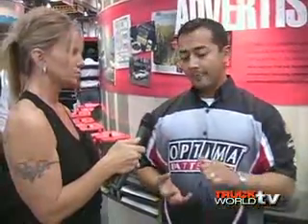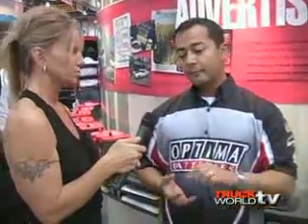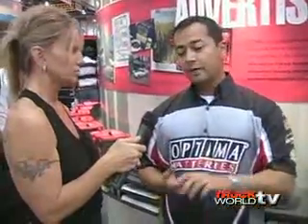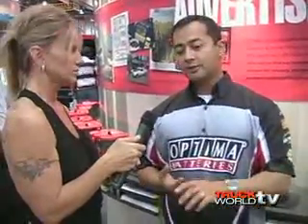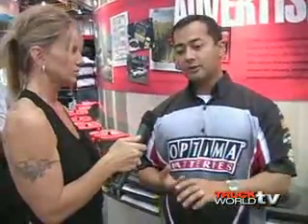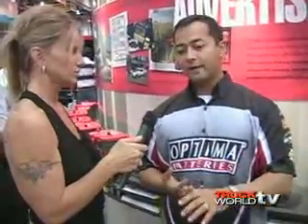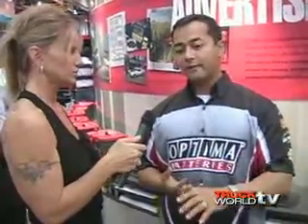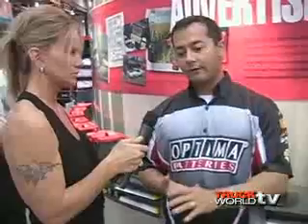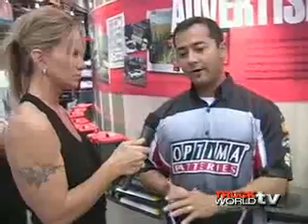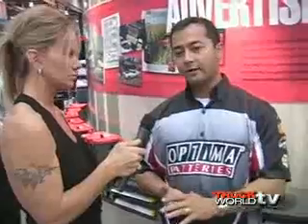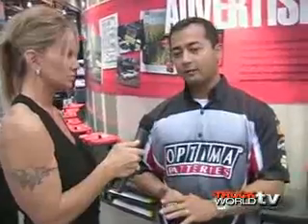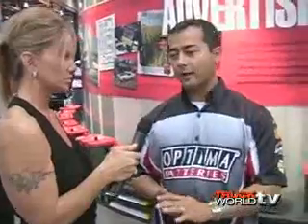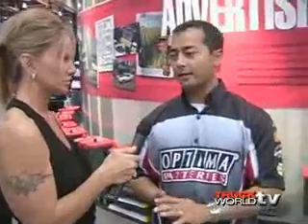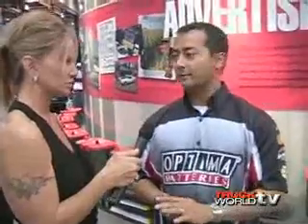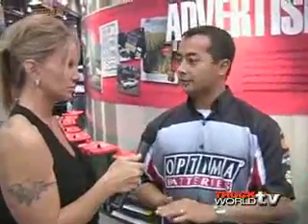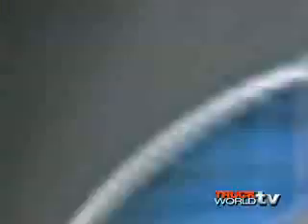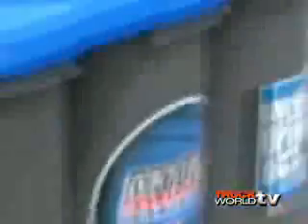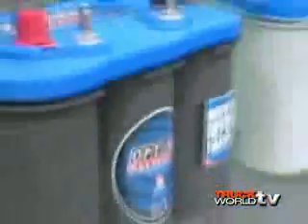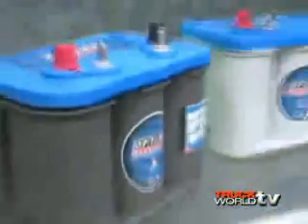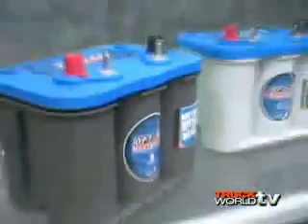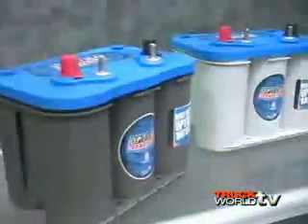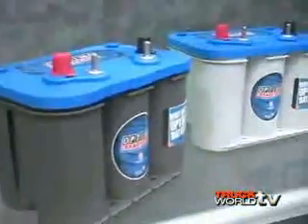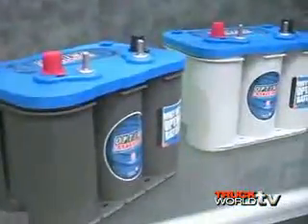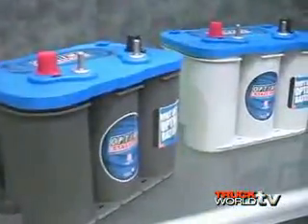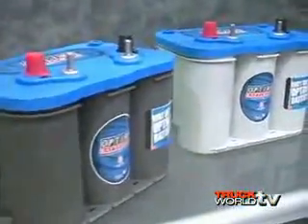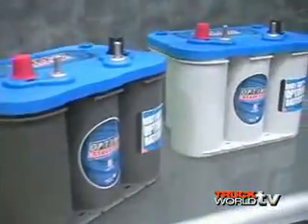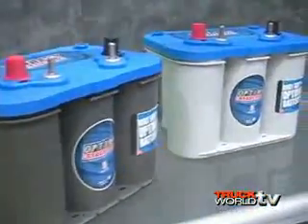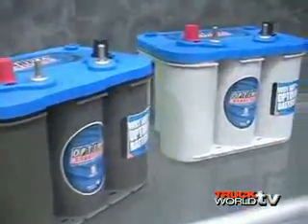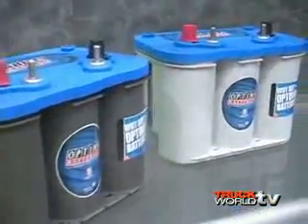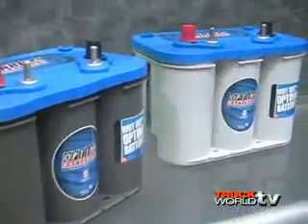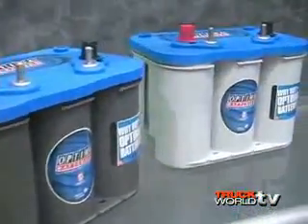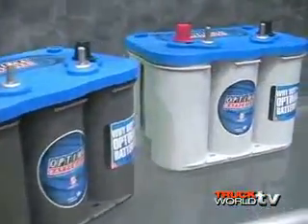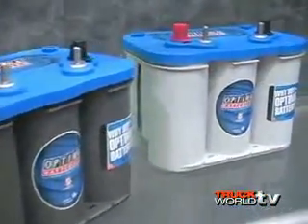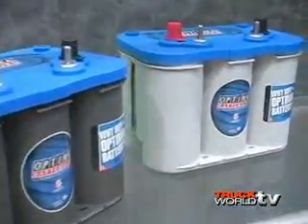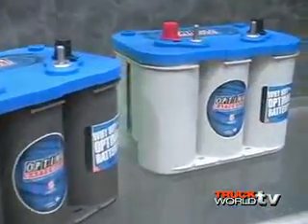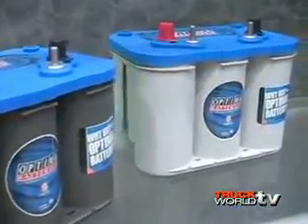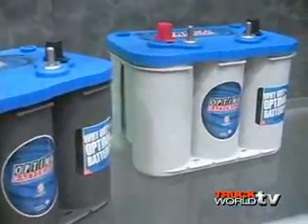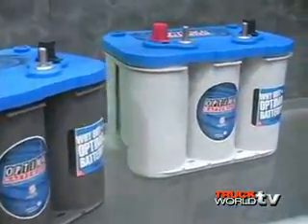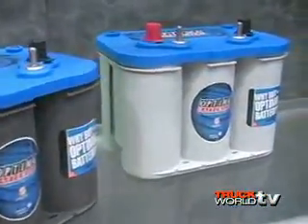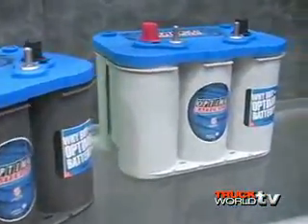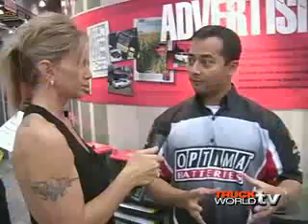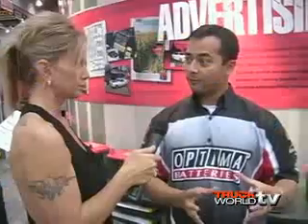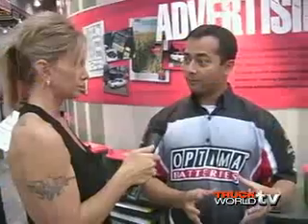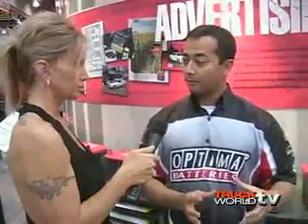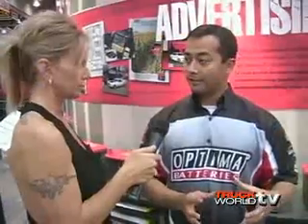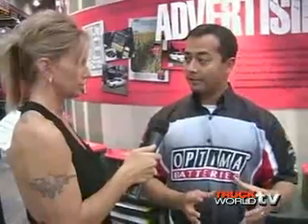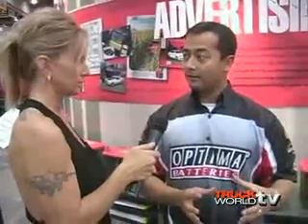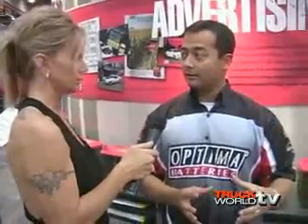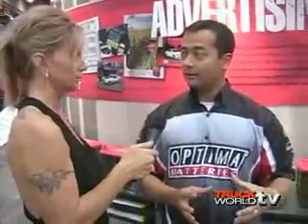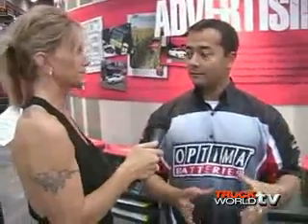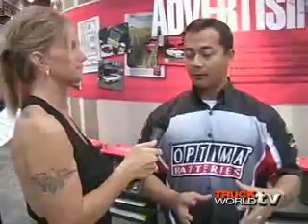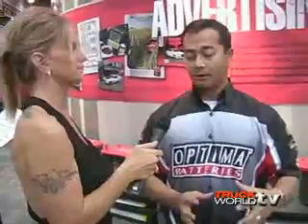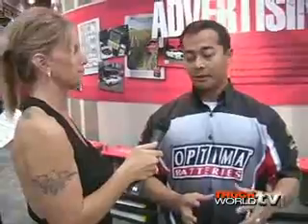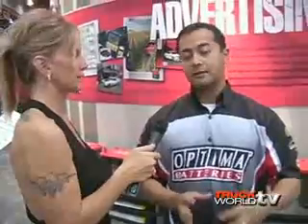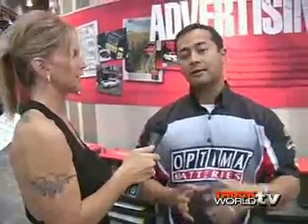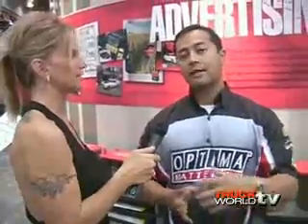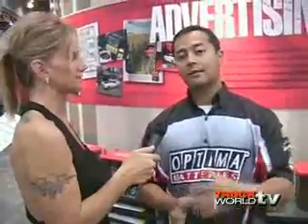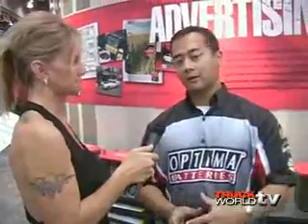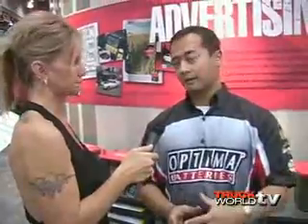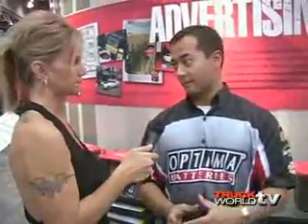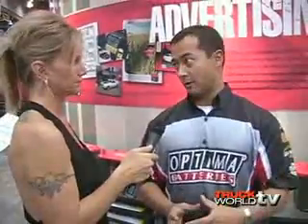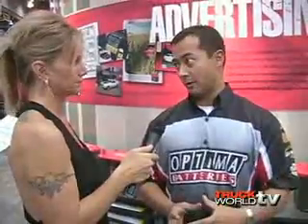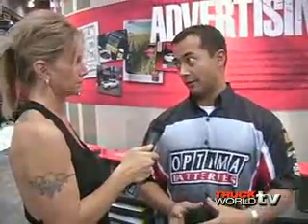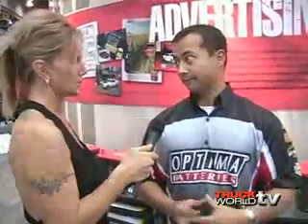Then we also have our final line, which is the blue top line. The blue top line is marketed specifically for the marine market and the RV market.